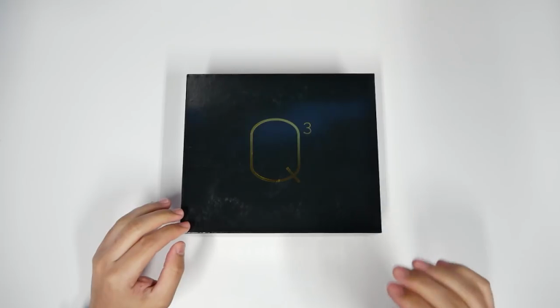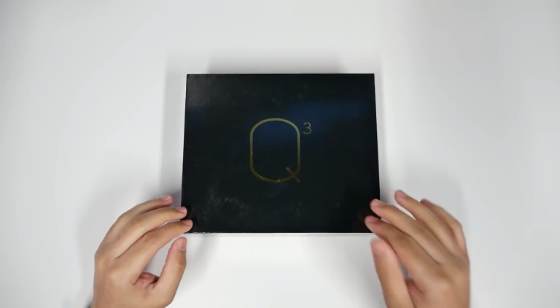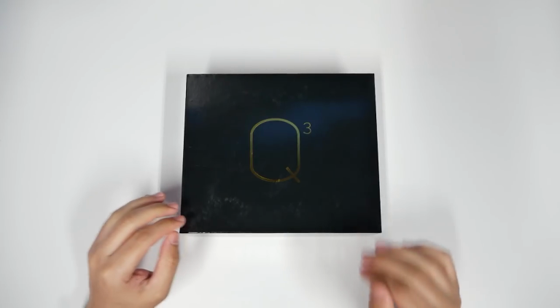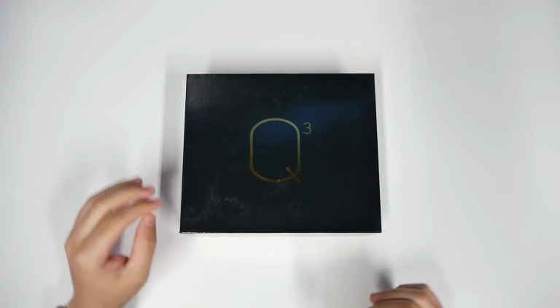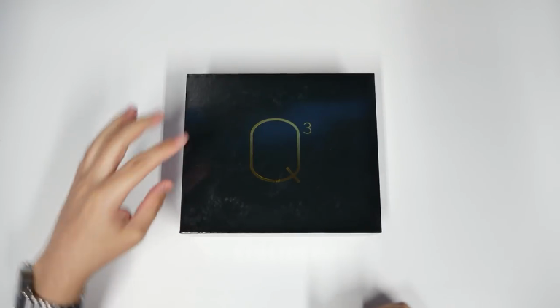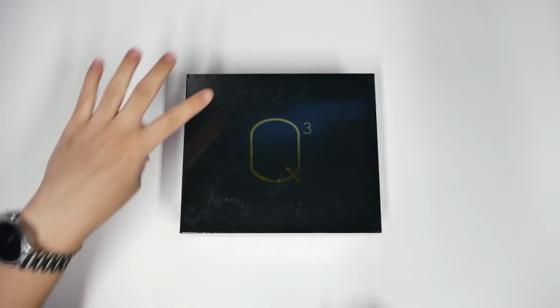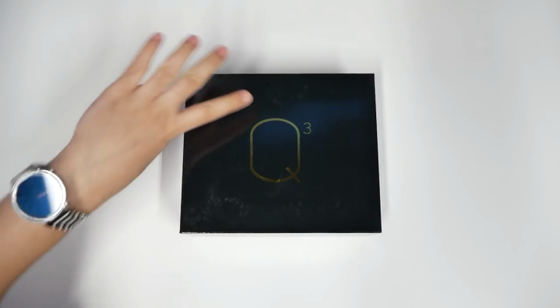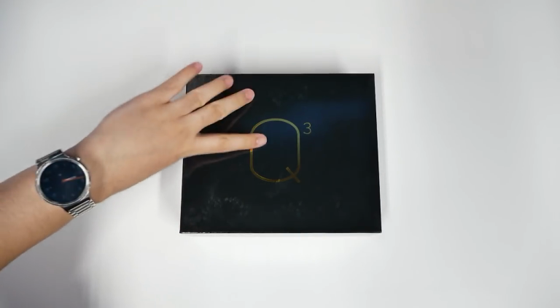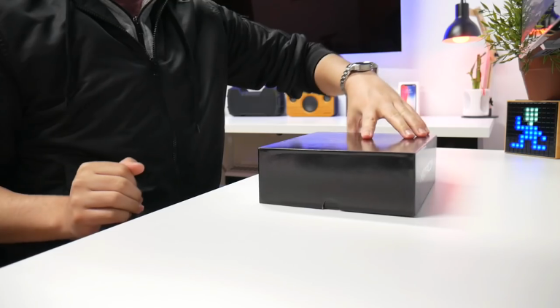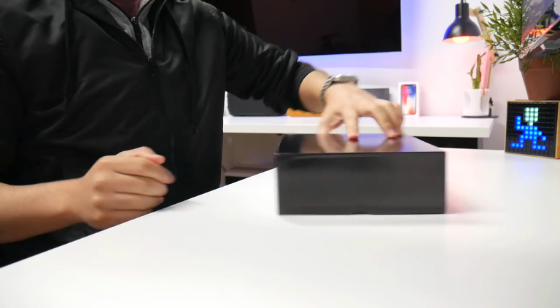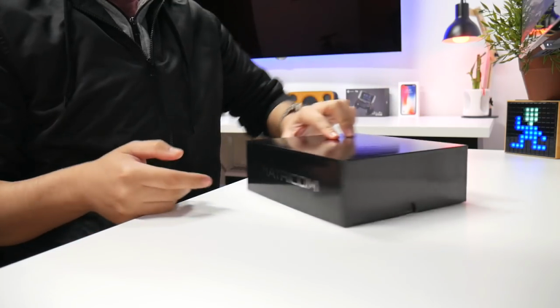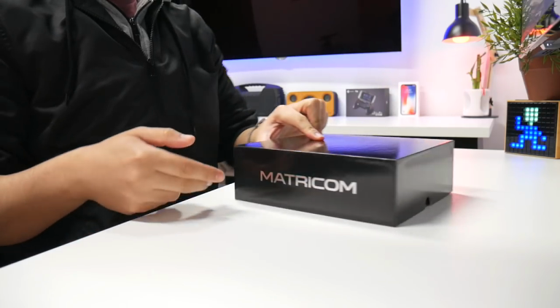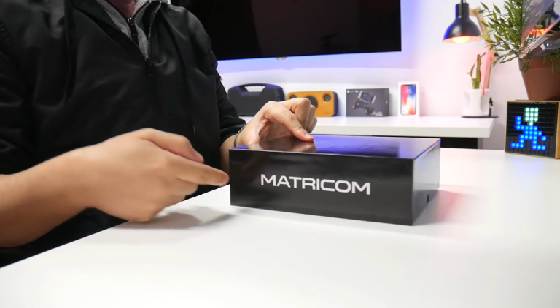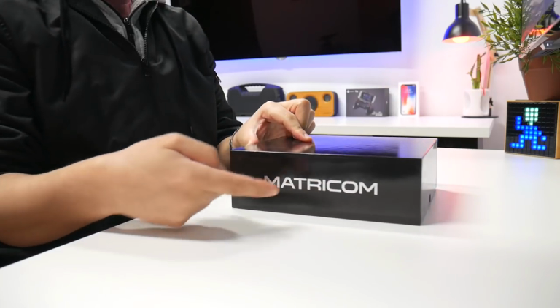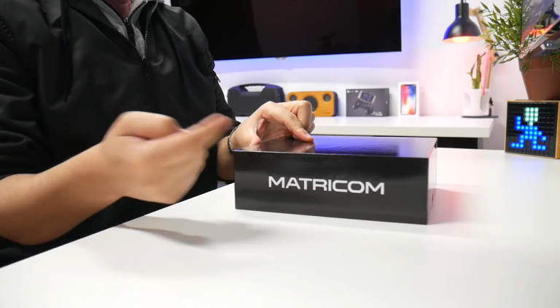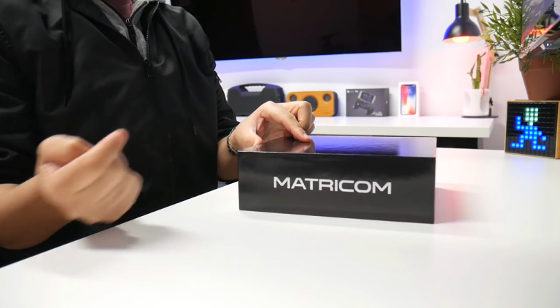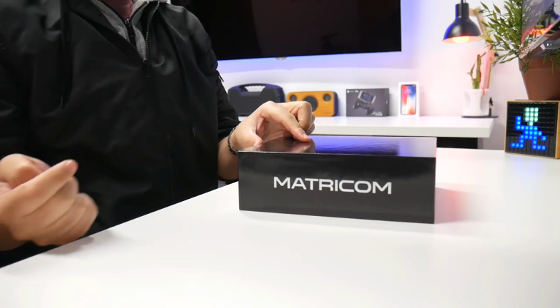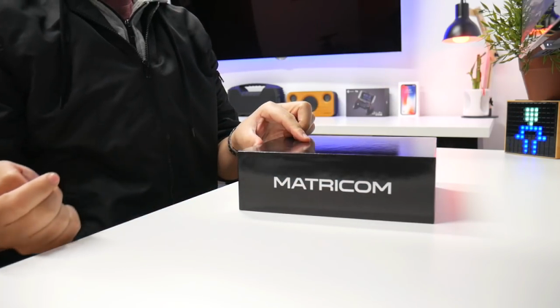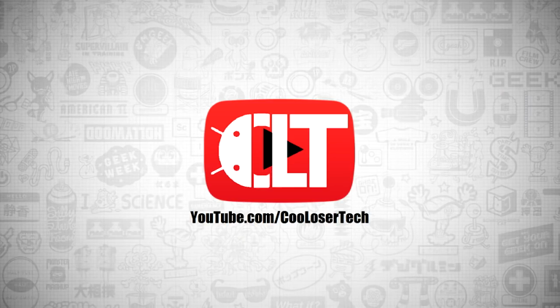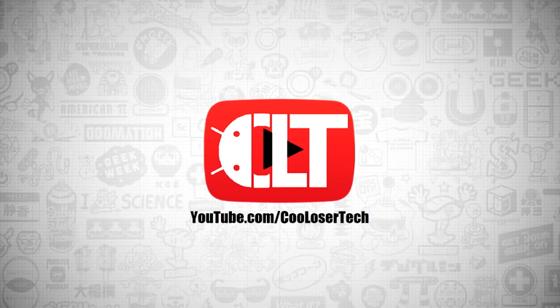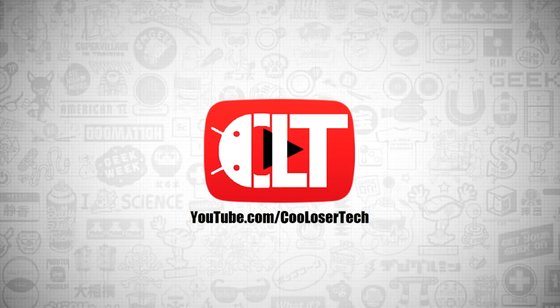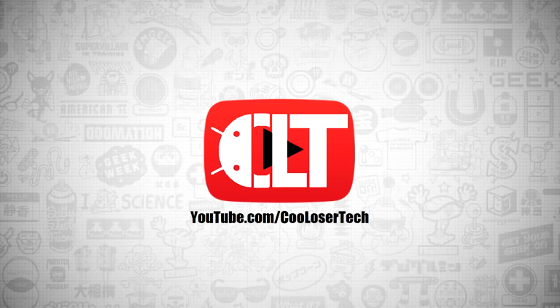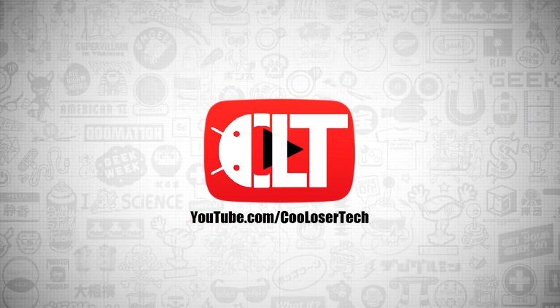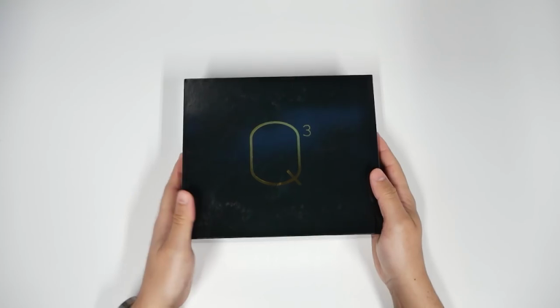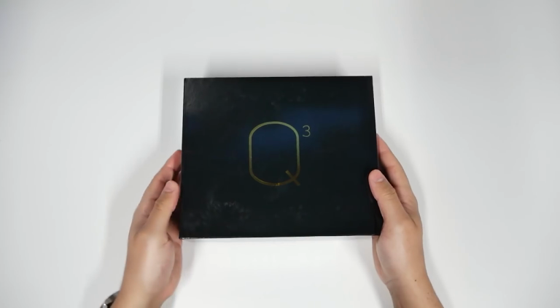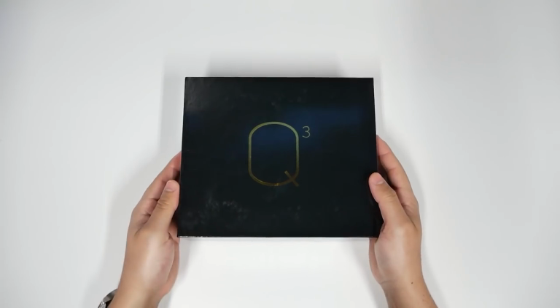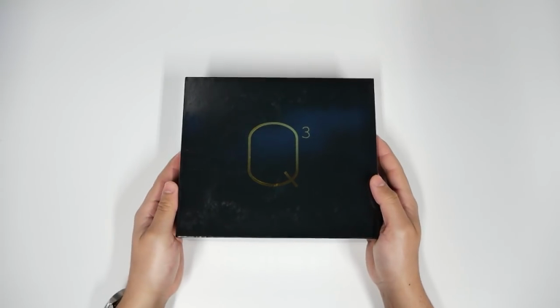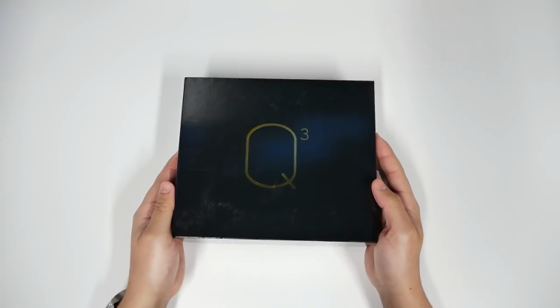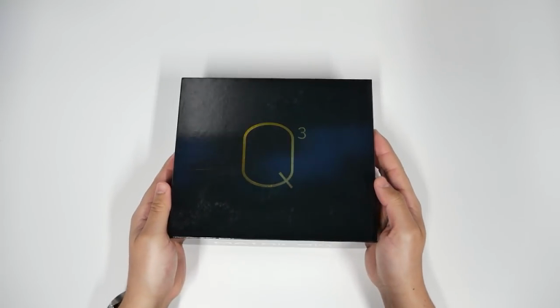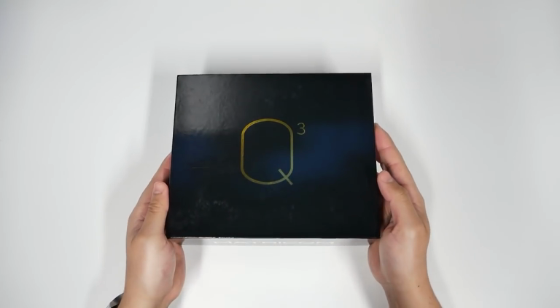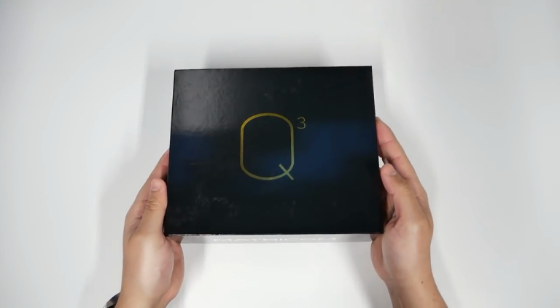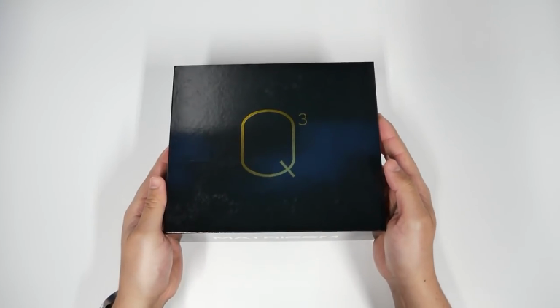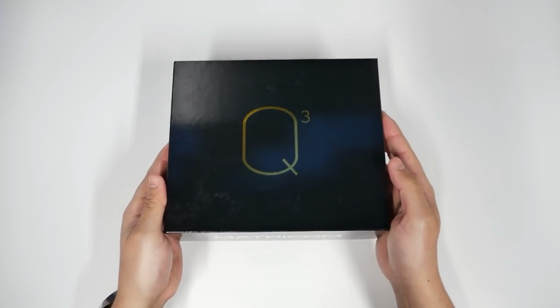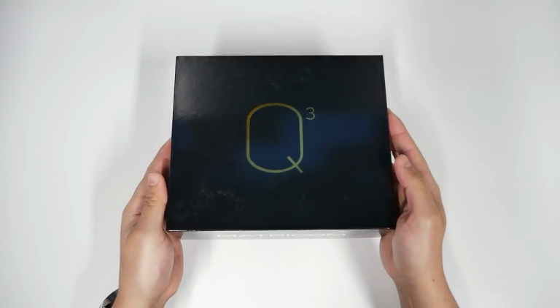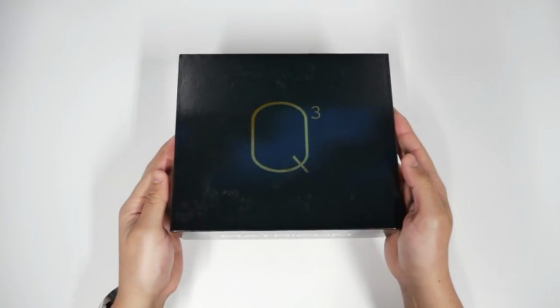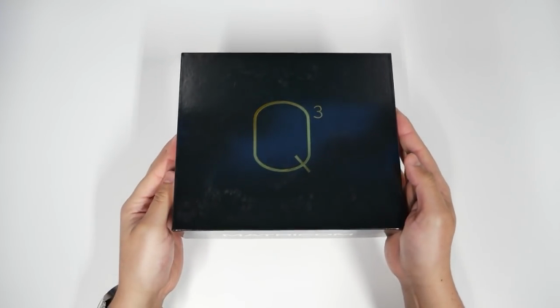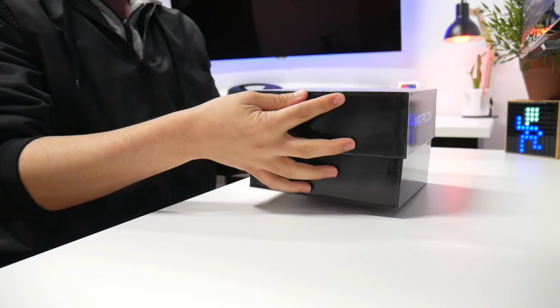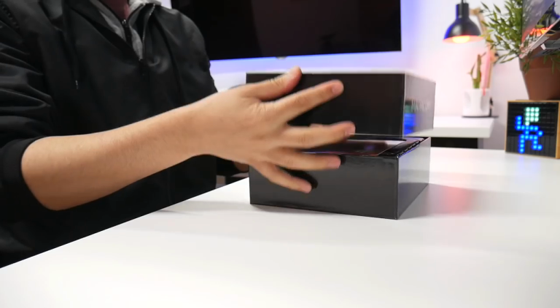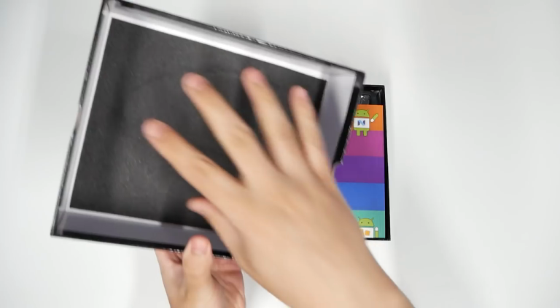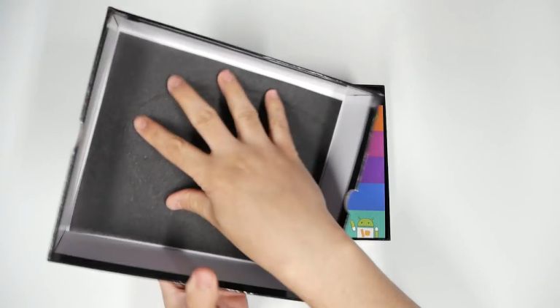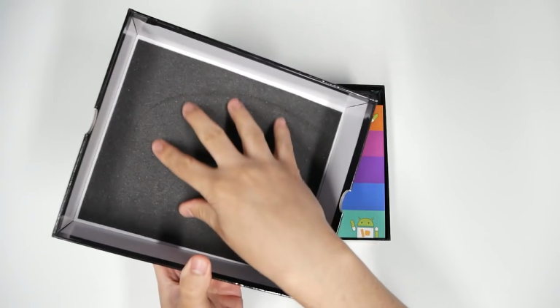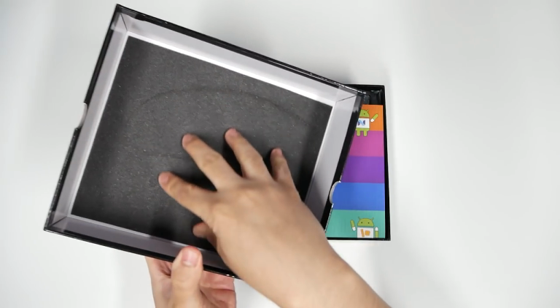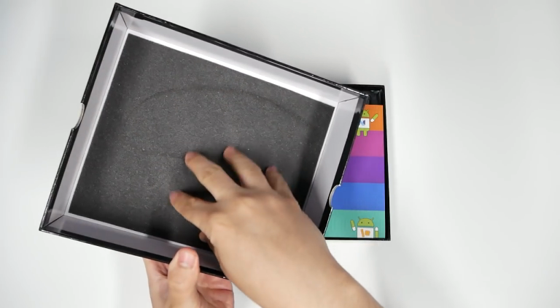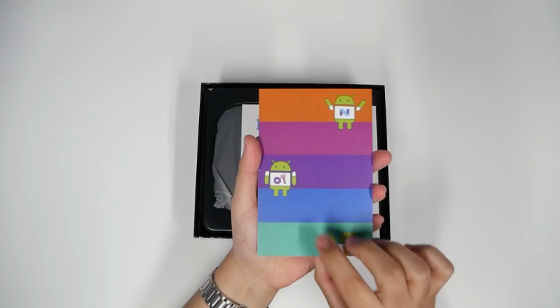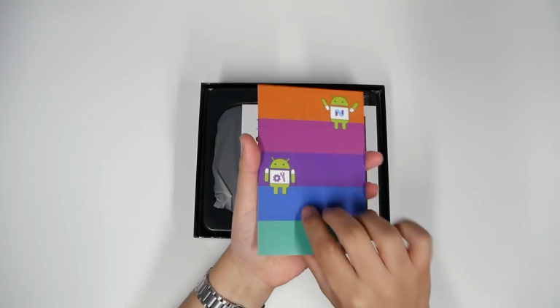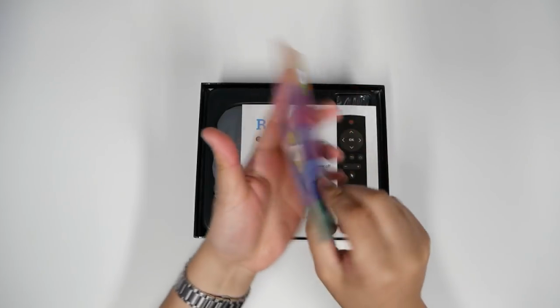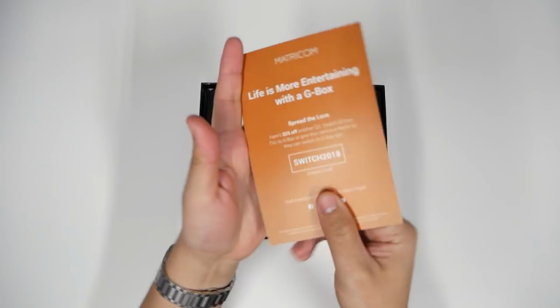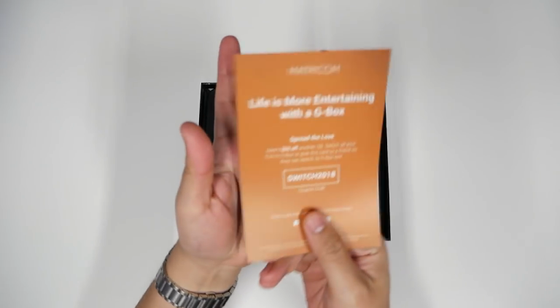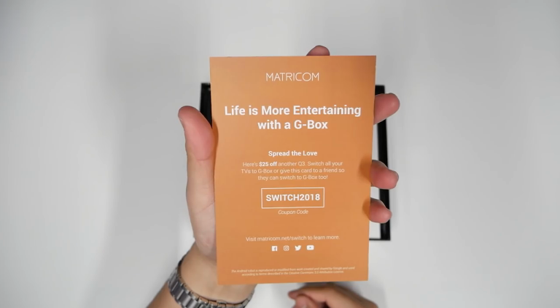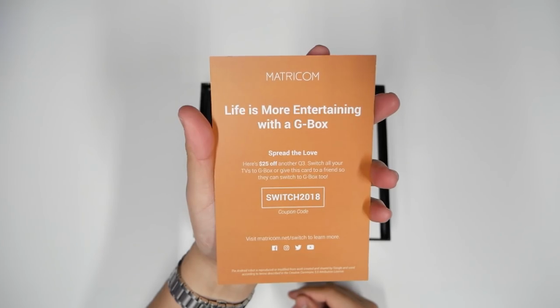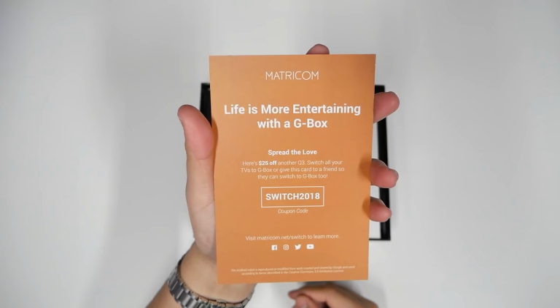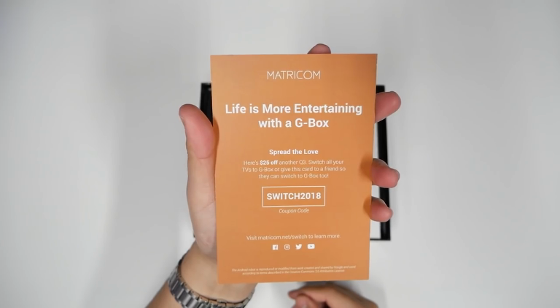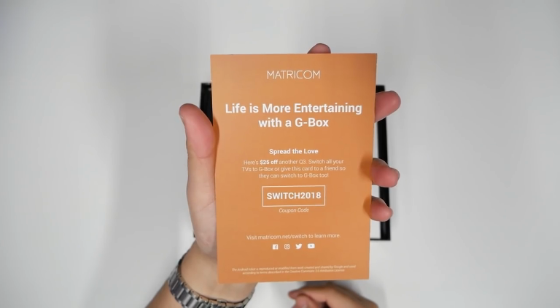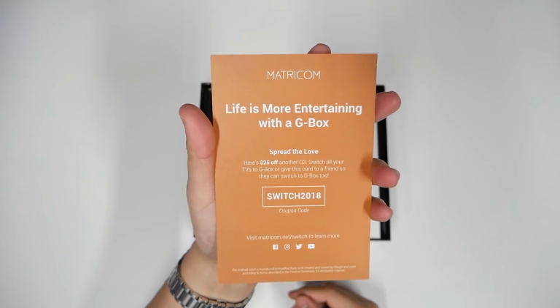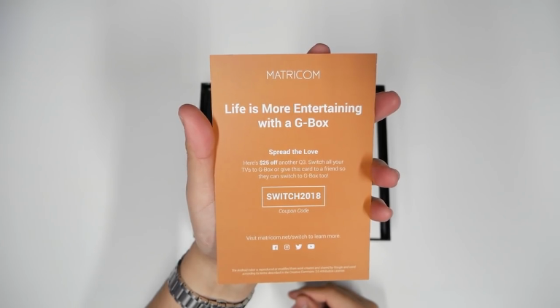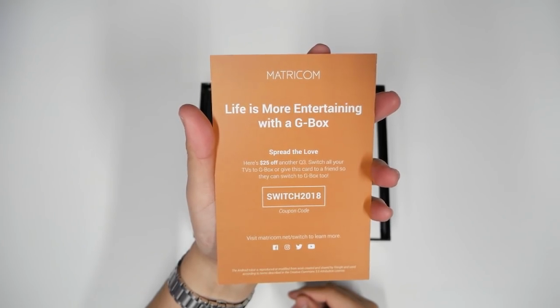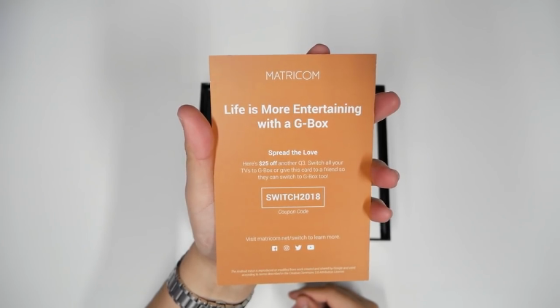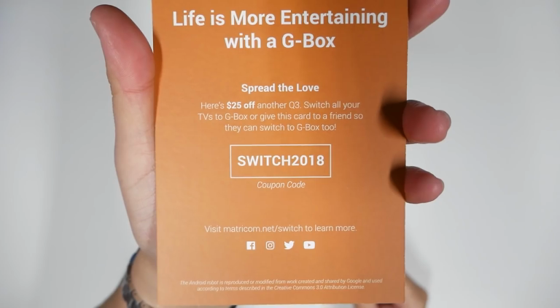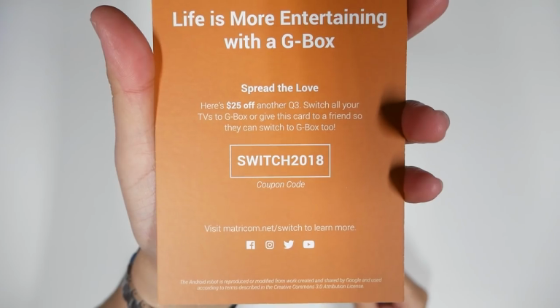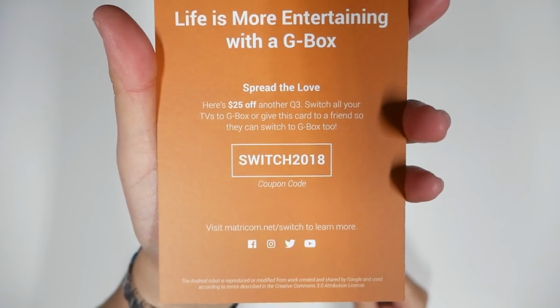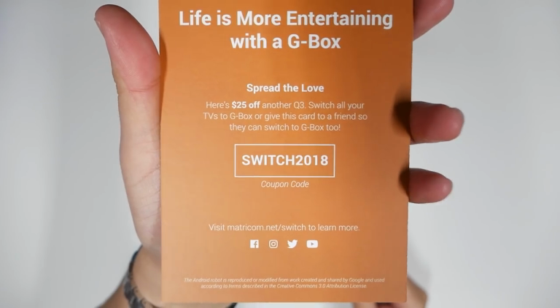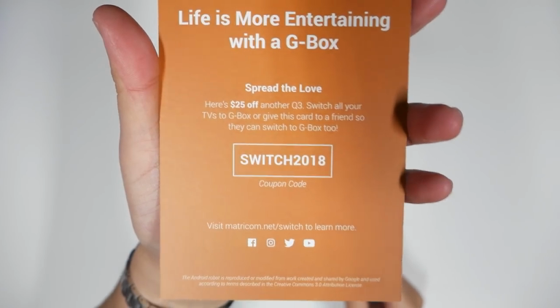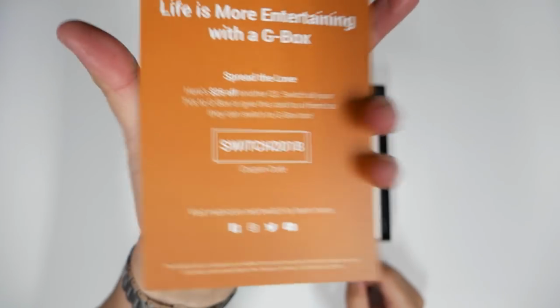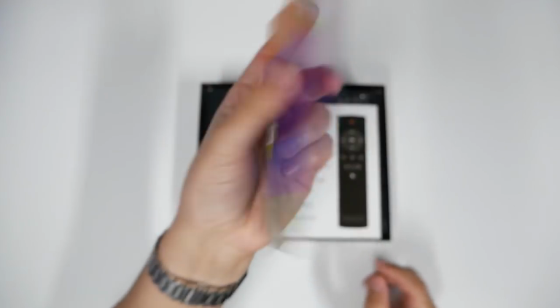This is the Q3 by Matricom. We're going to unbox it real quick. $25 off — use this code.